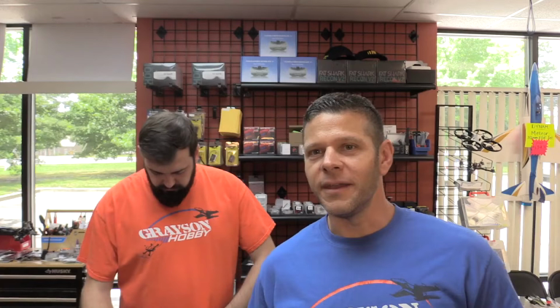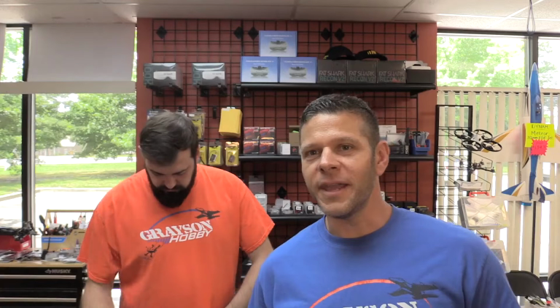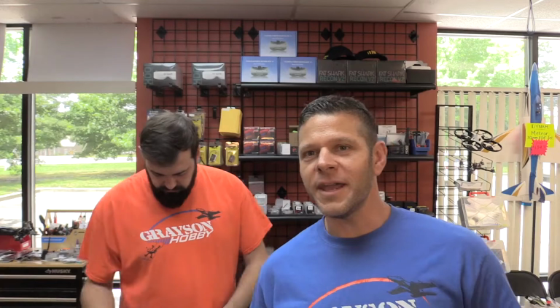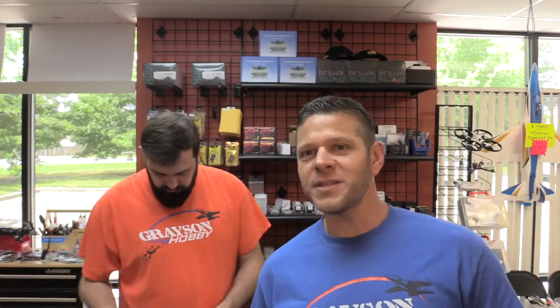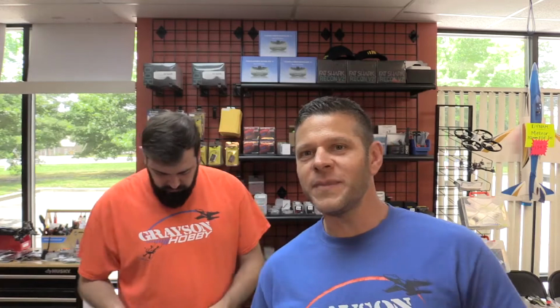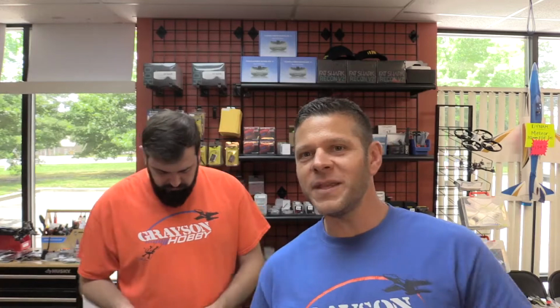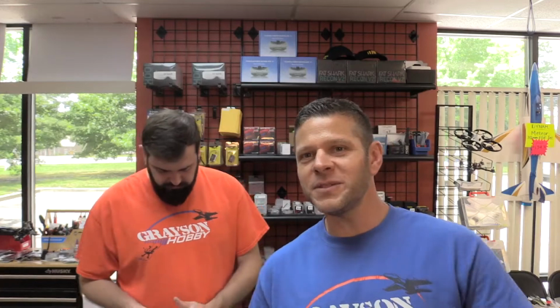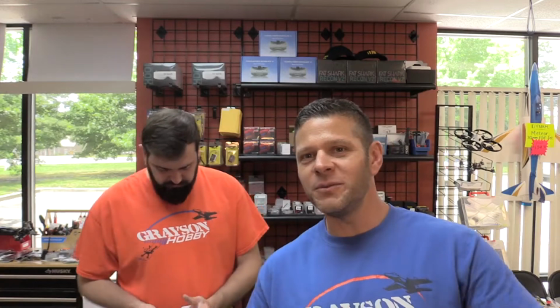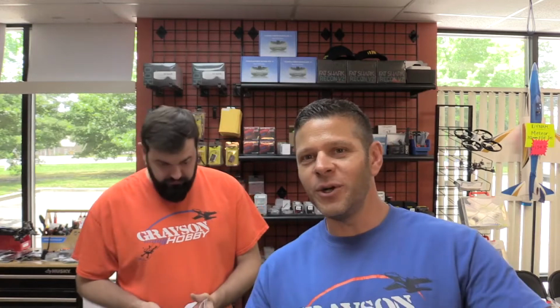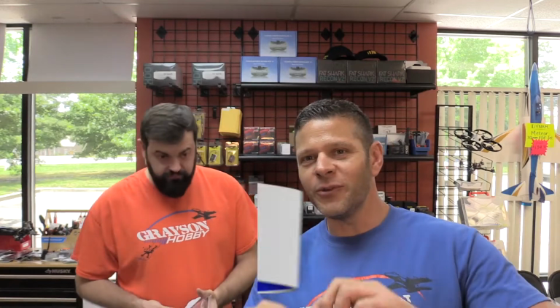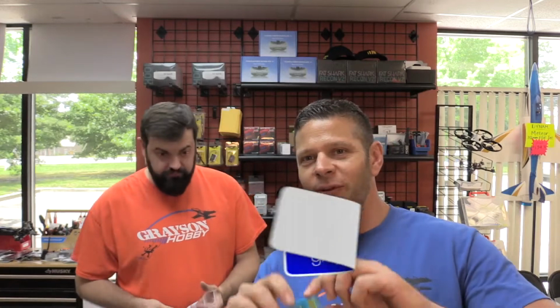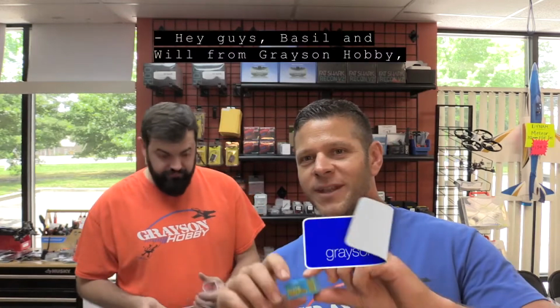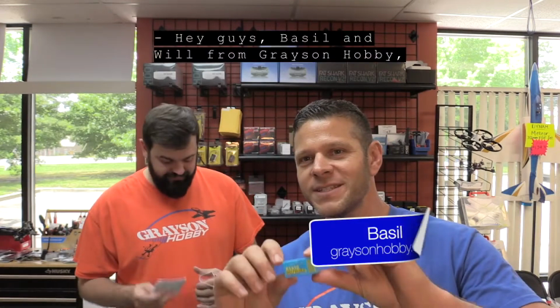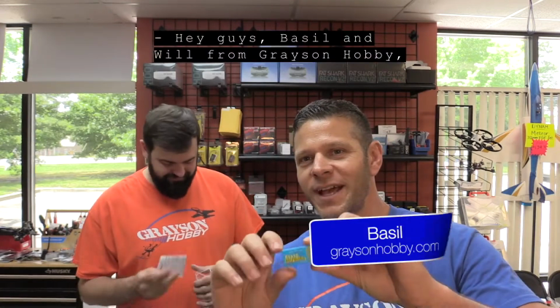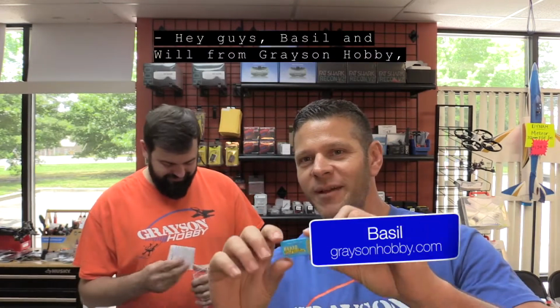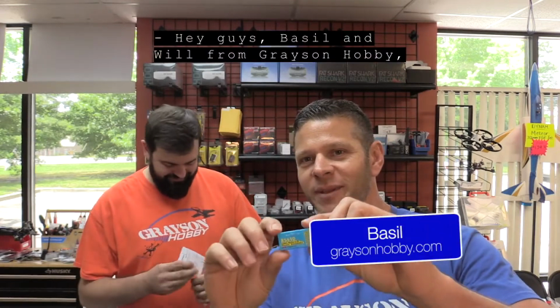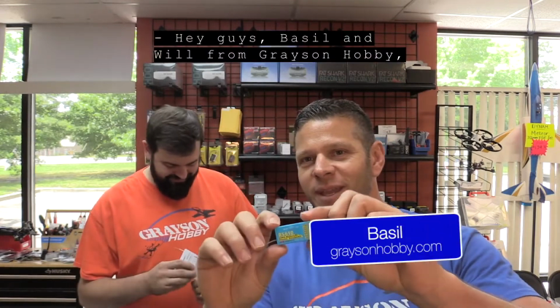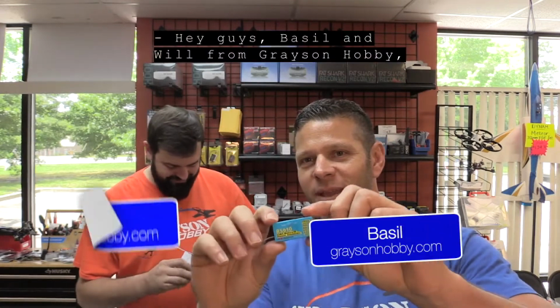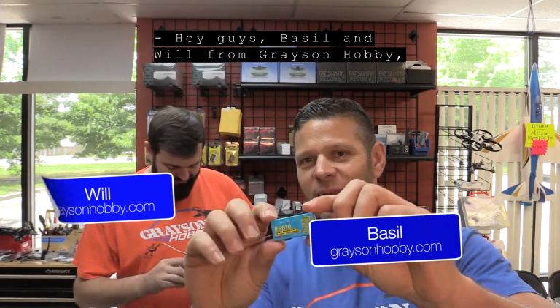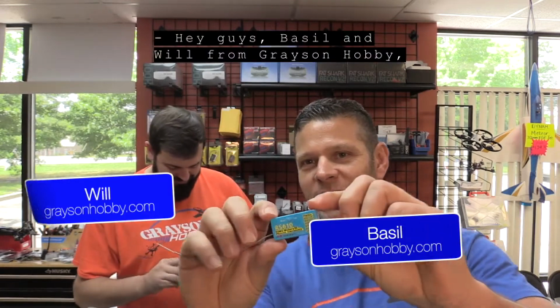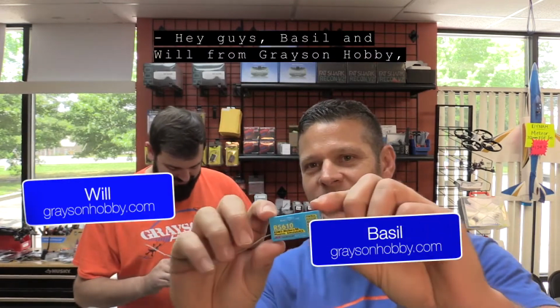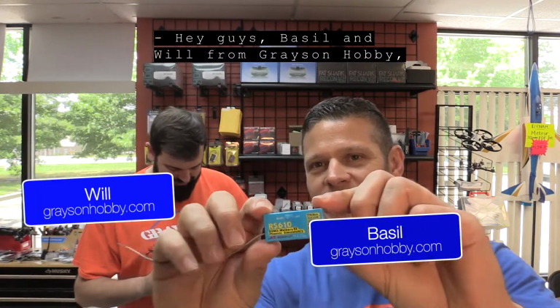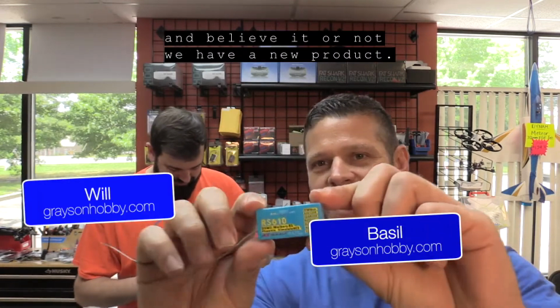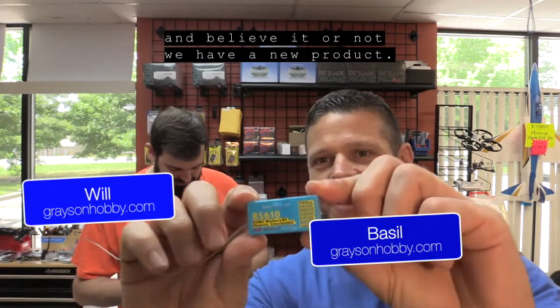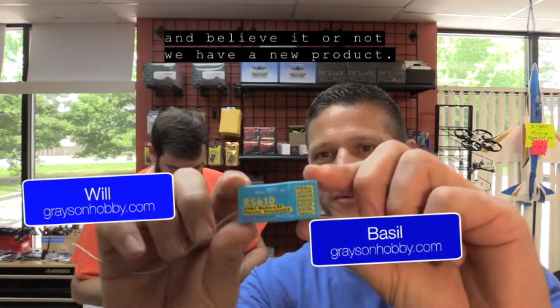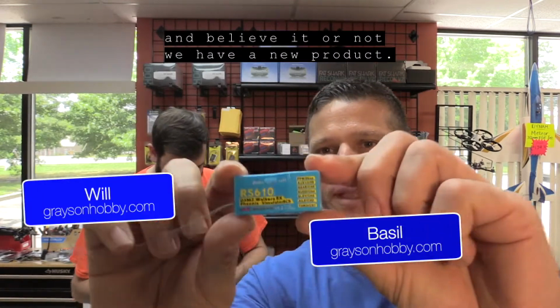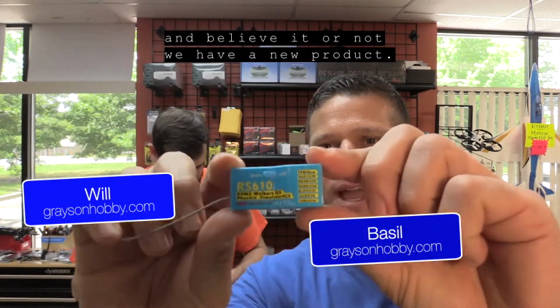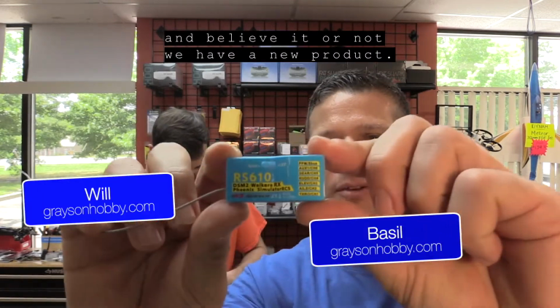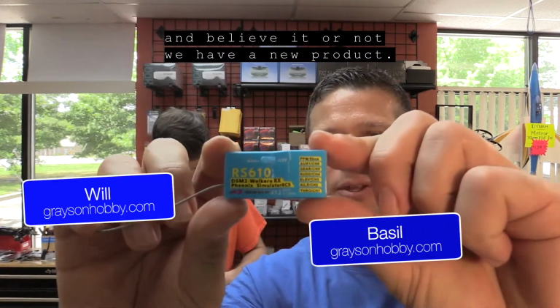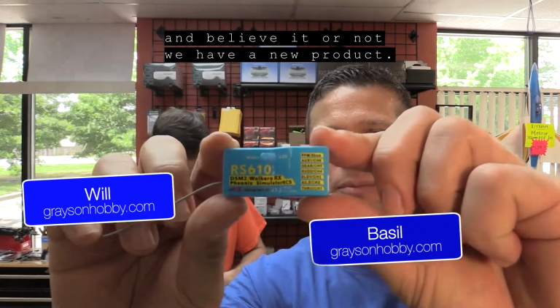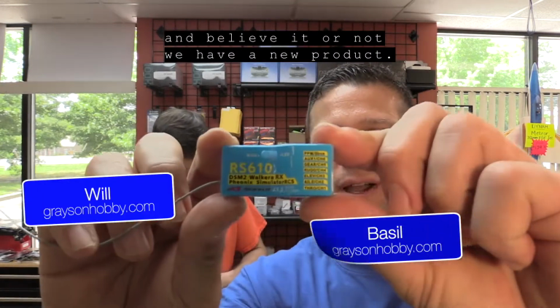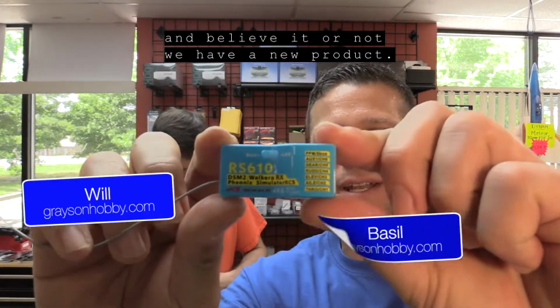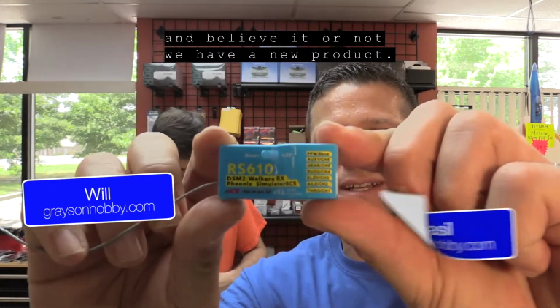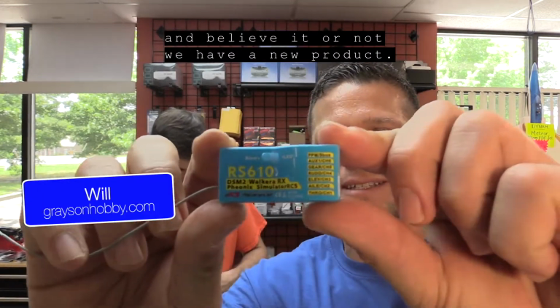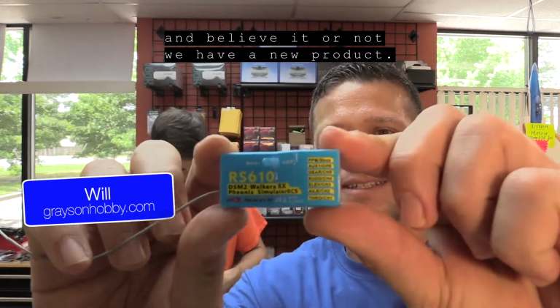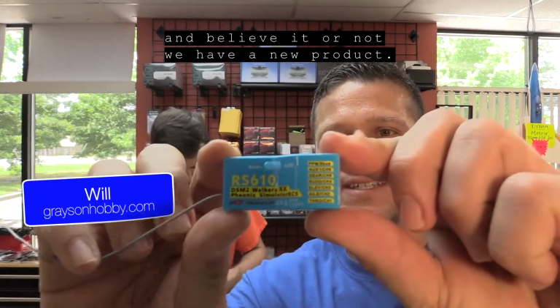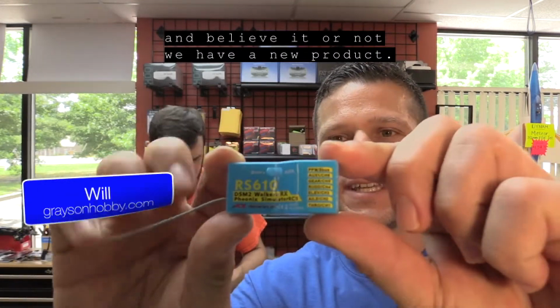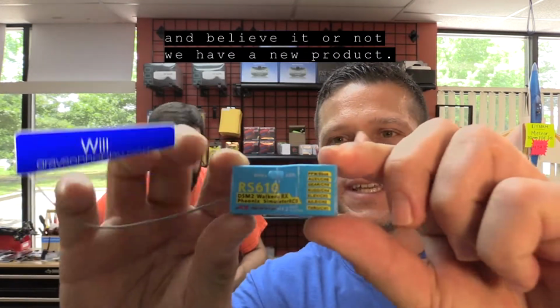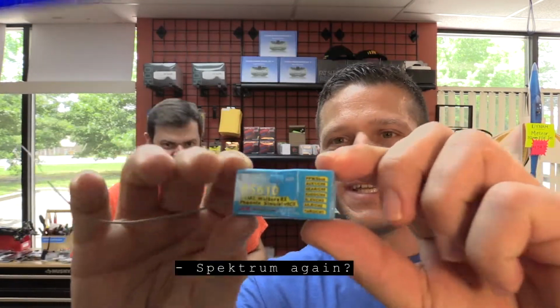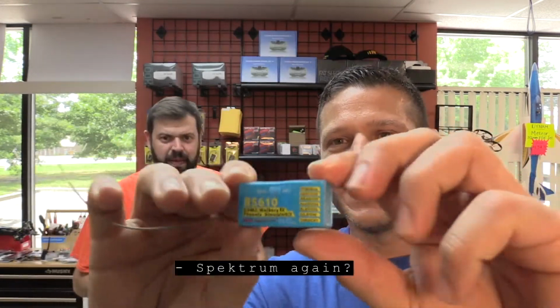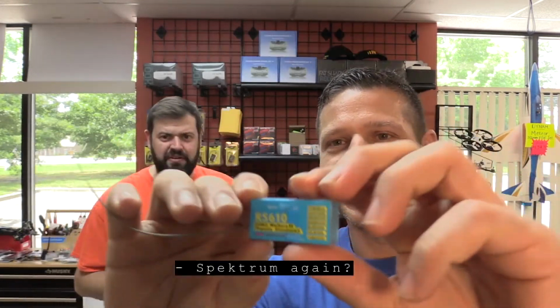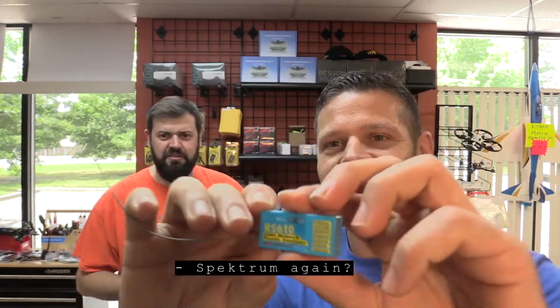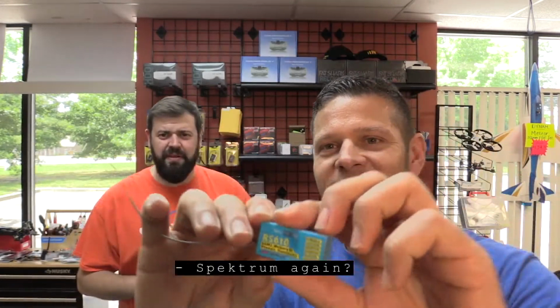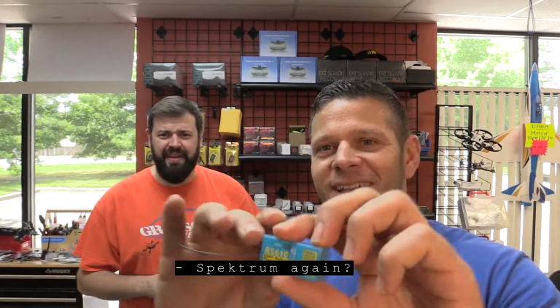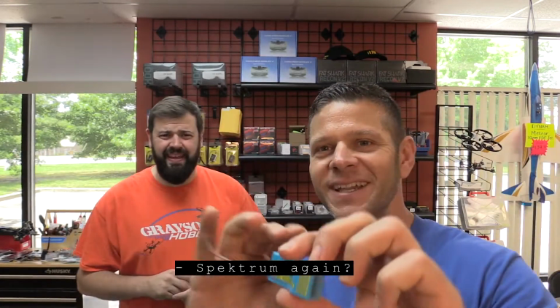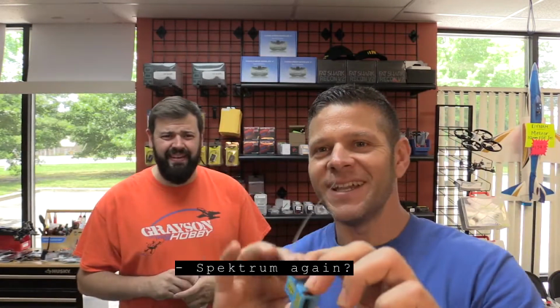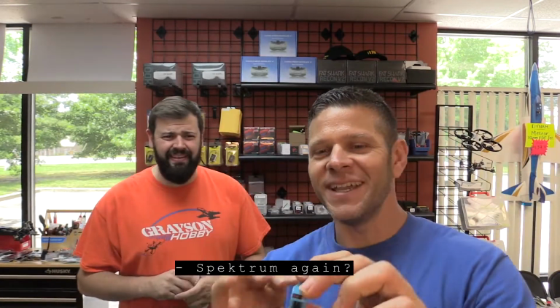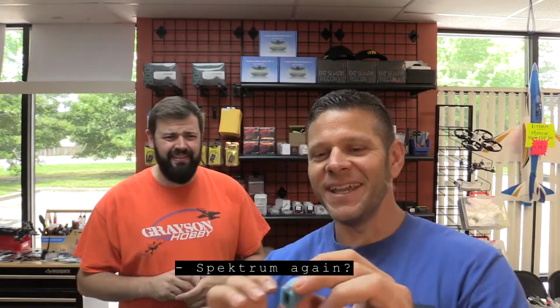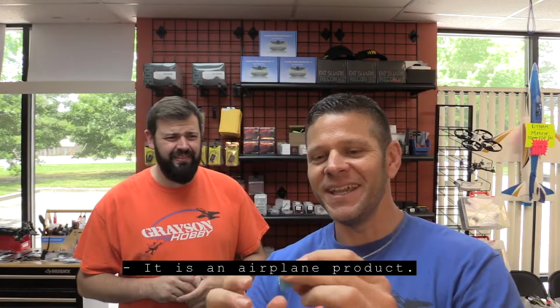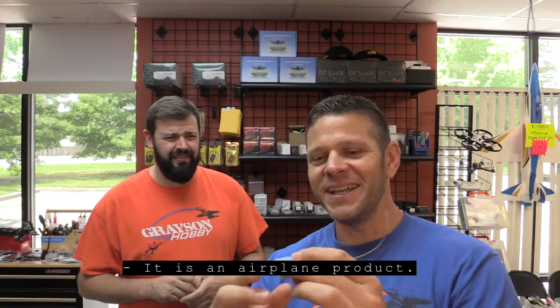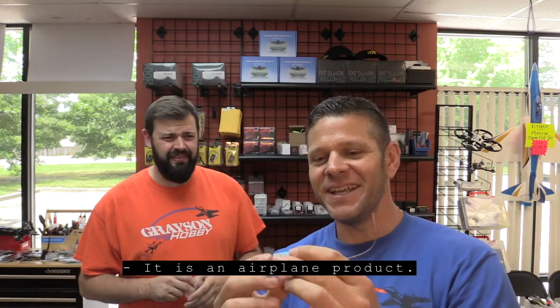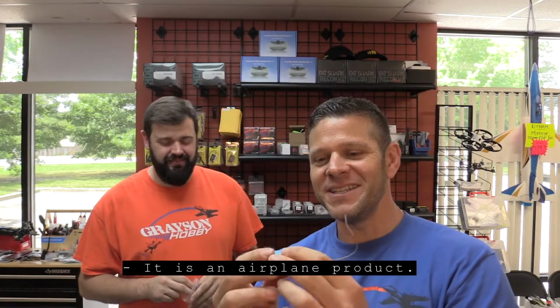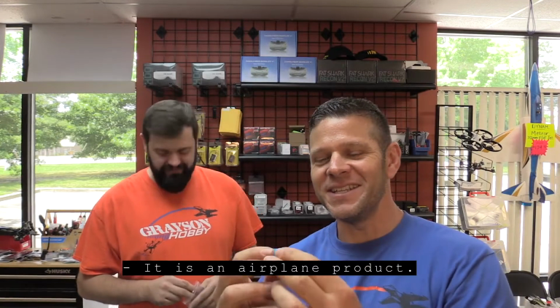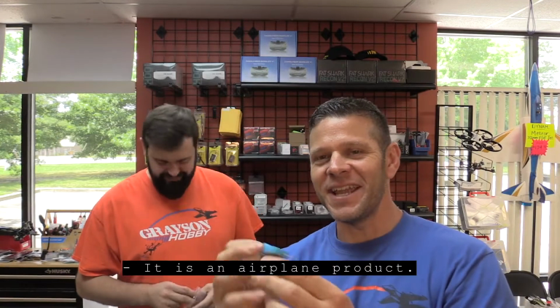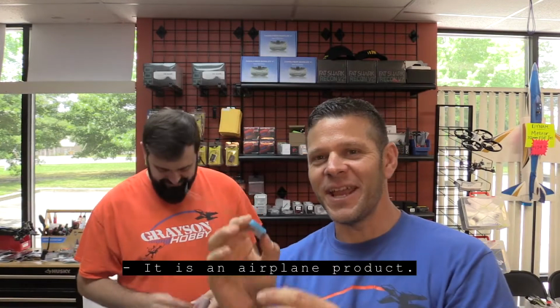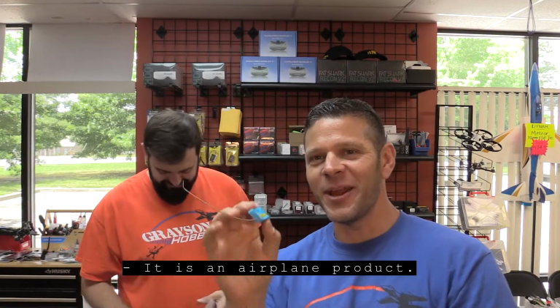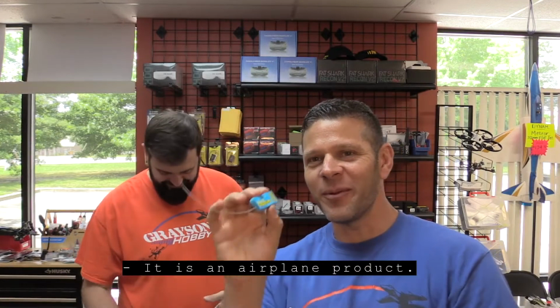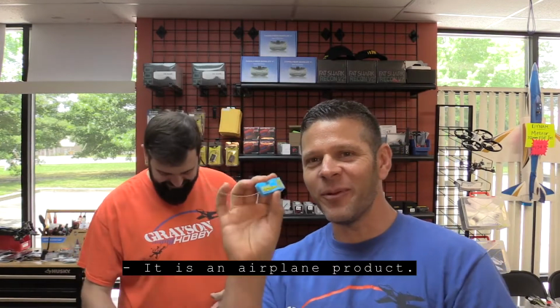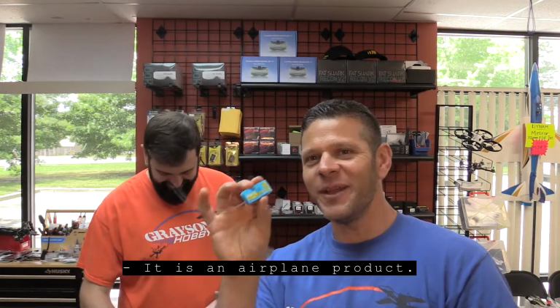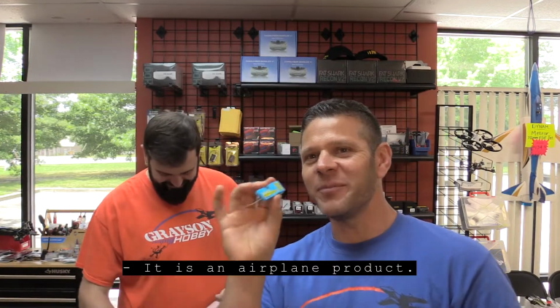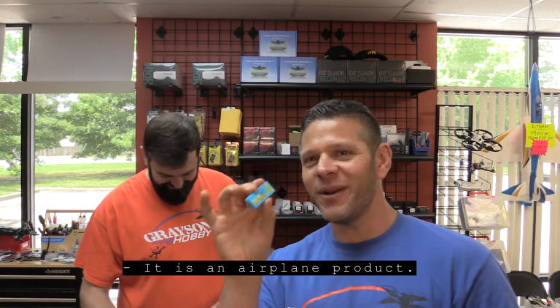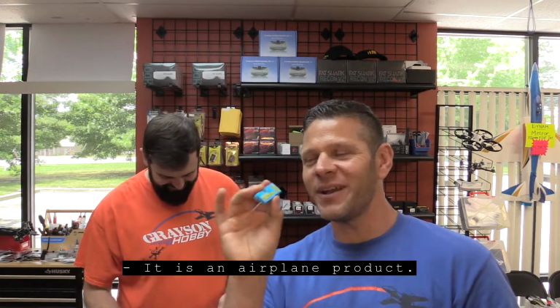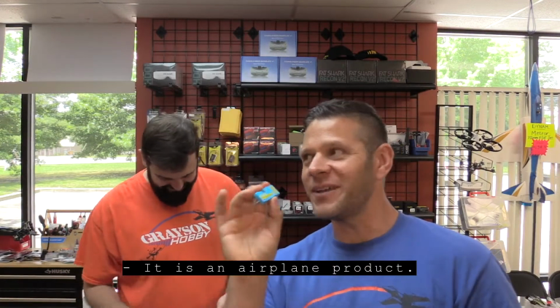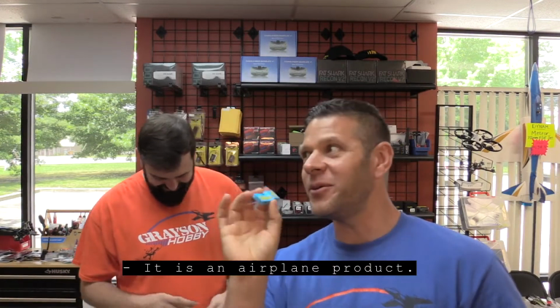Hey guys, Basil and Wolf from Grayson Hobby, and believe it or not, we have a new product from Spektrum again. It is an airplane product.